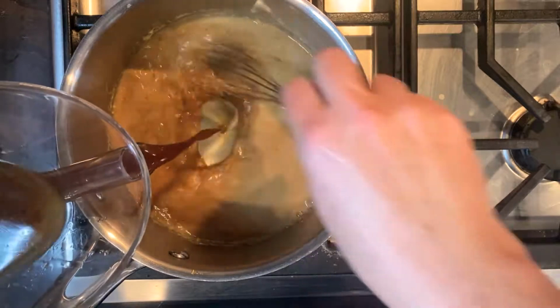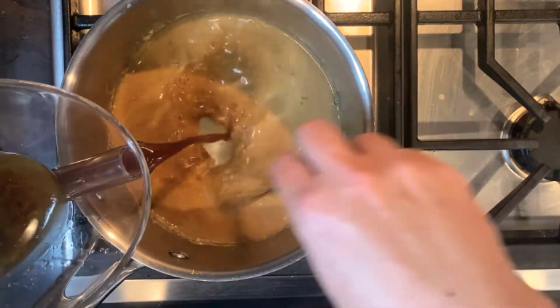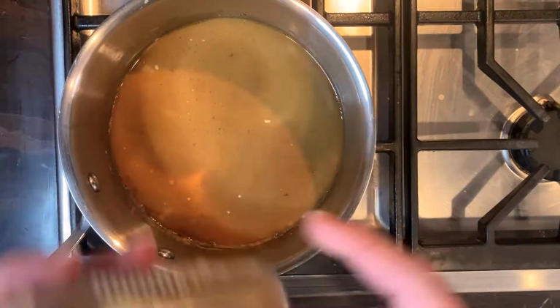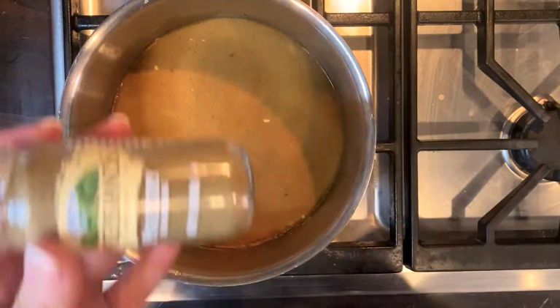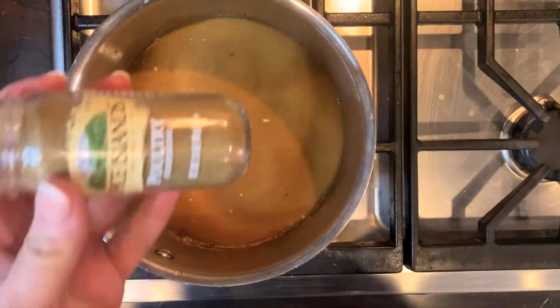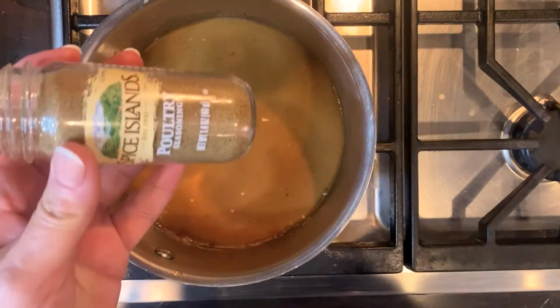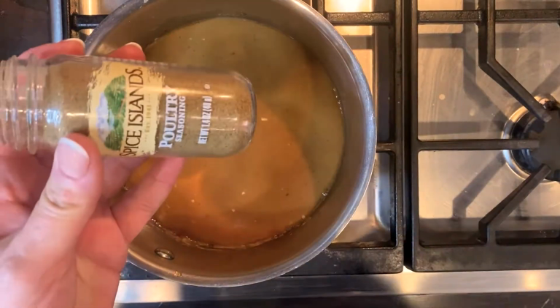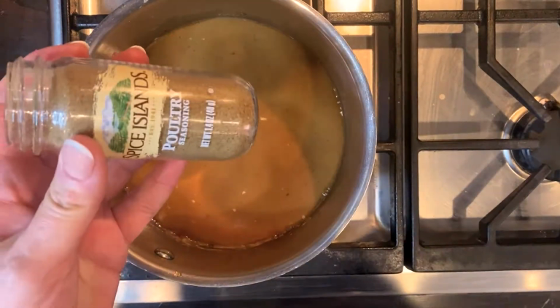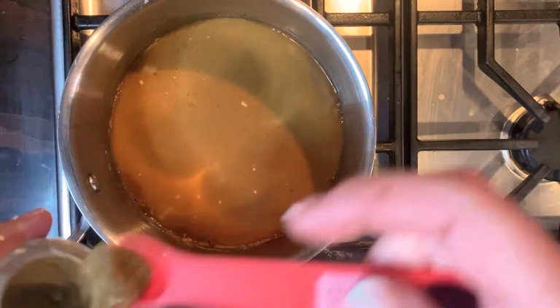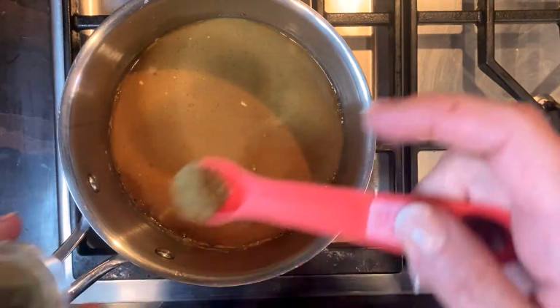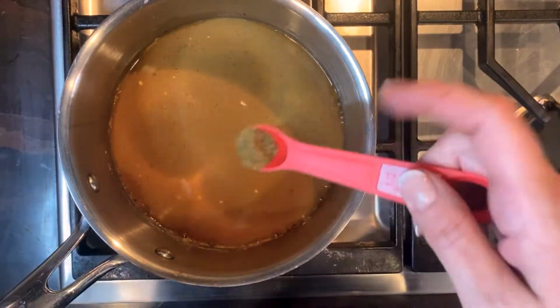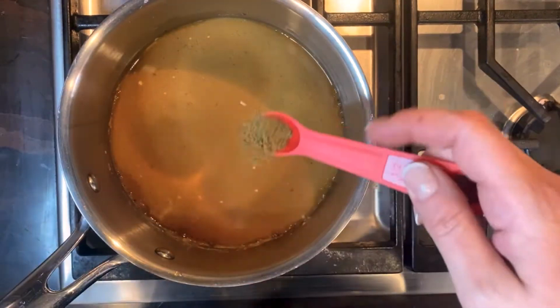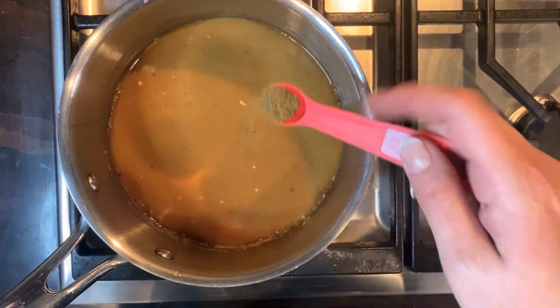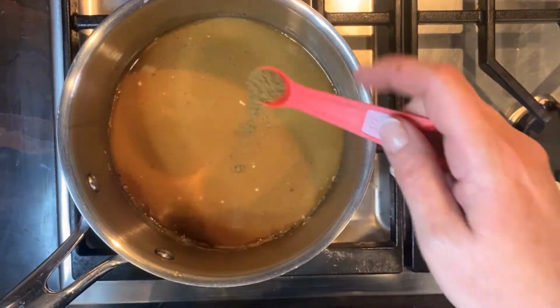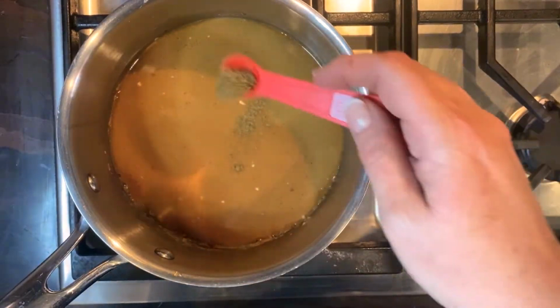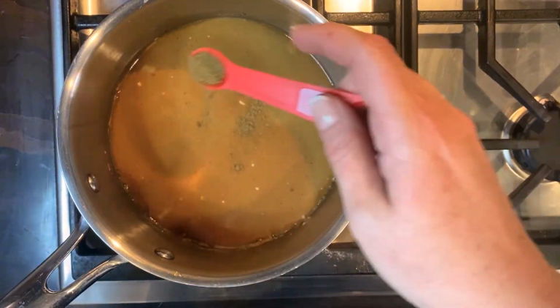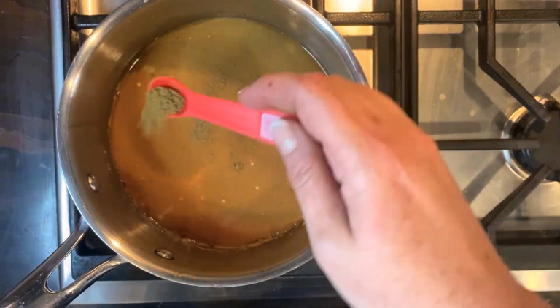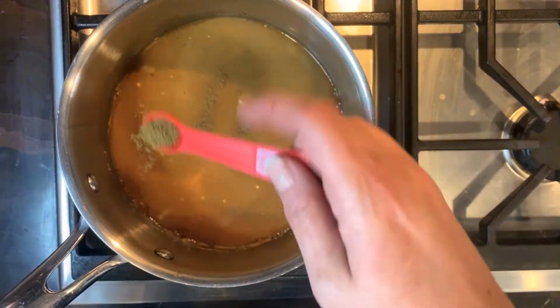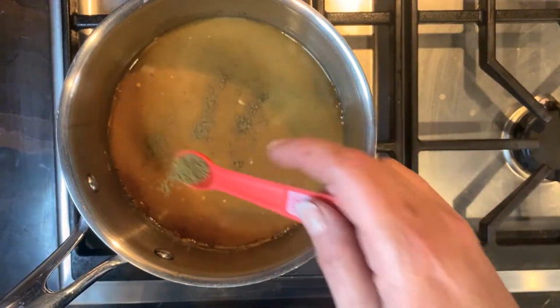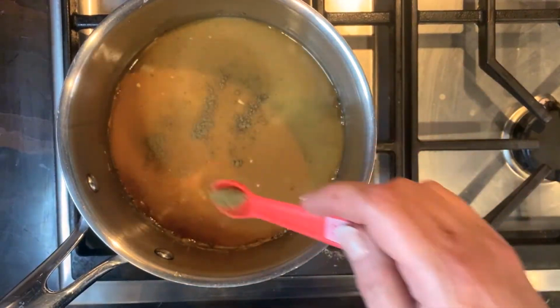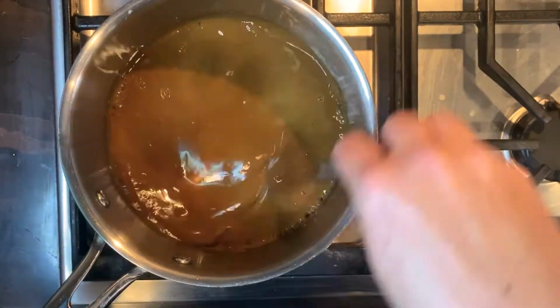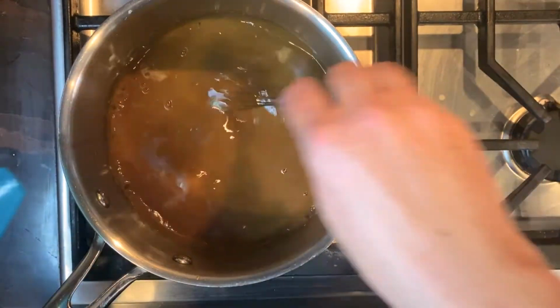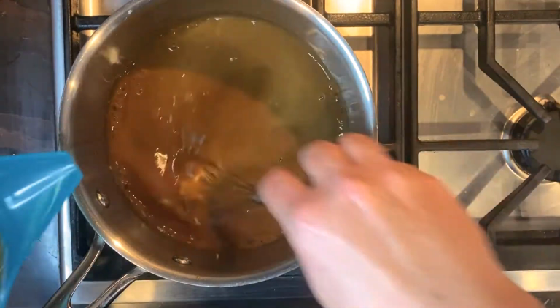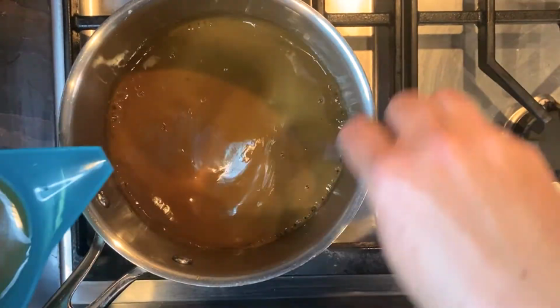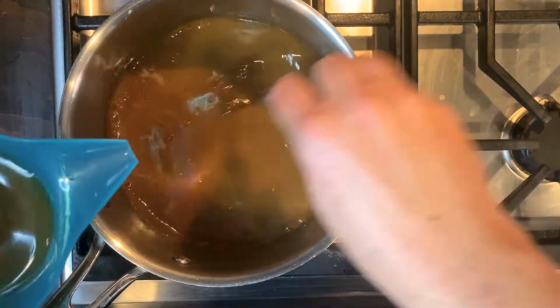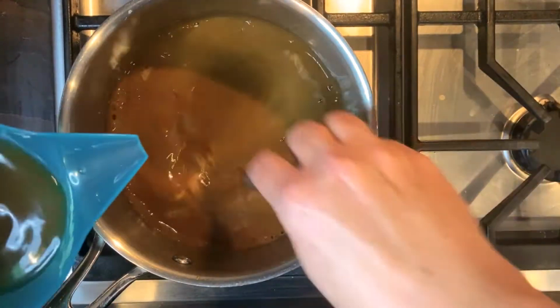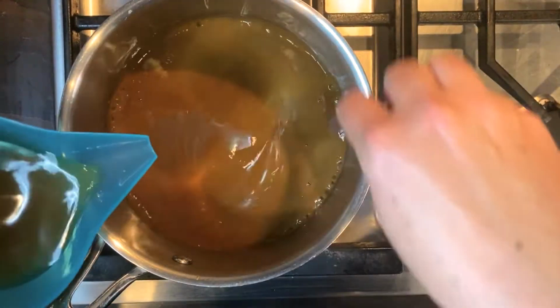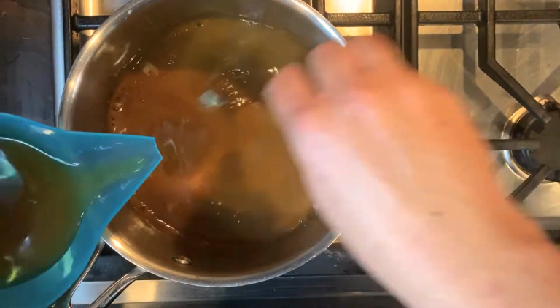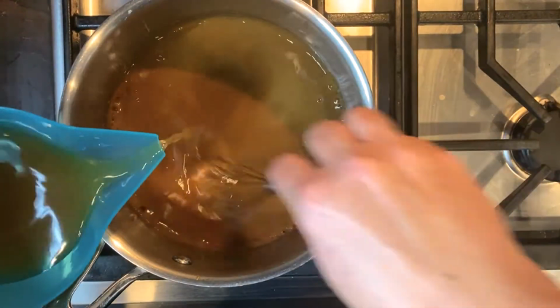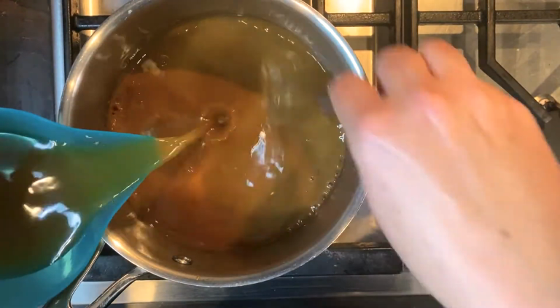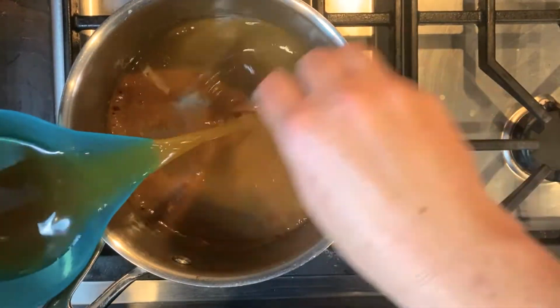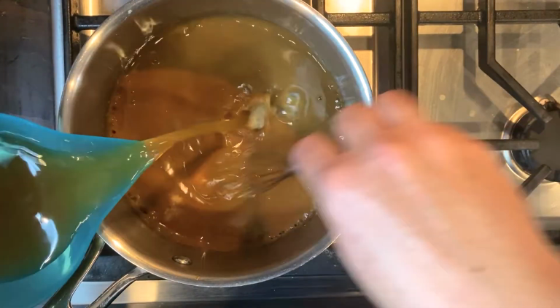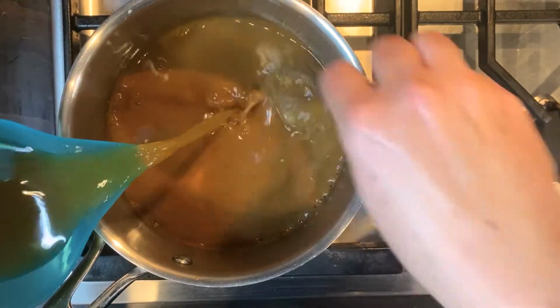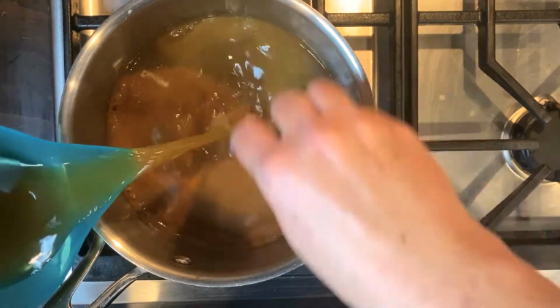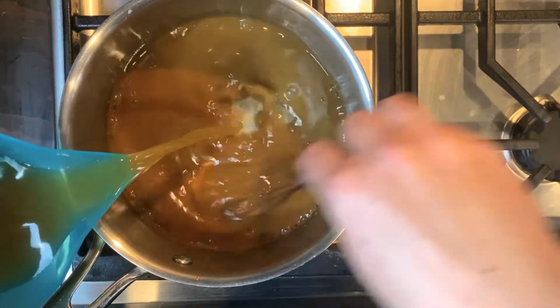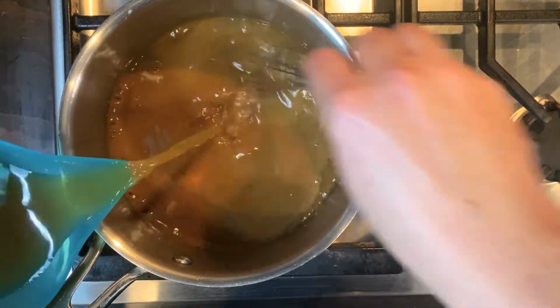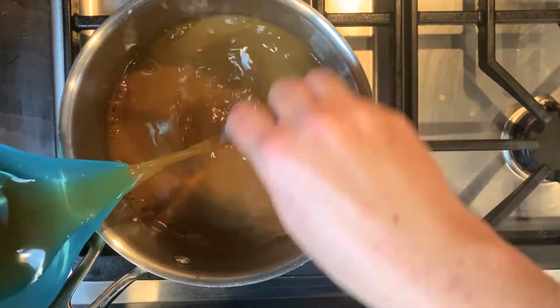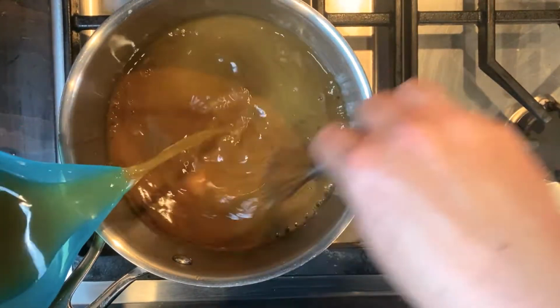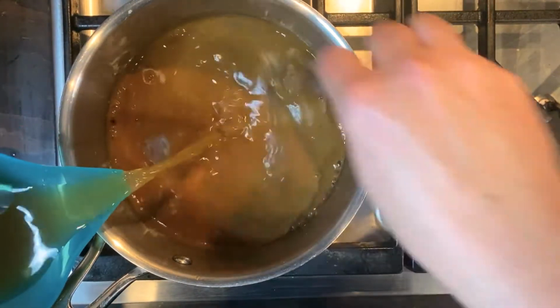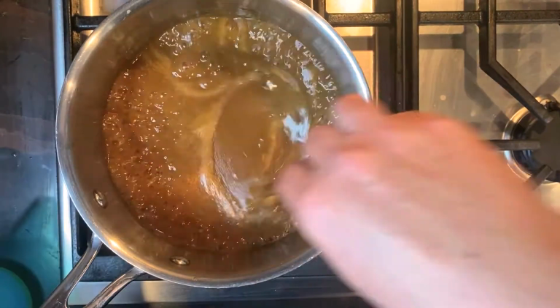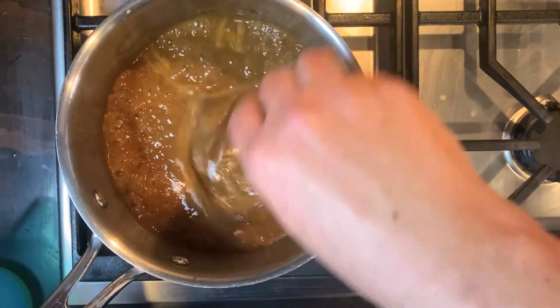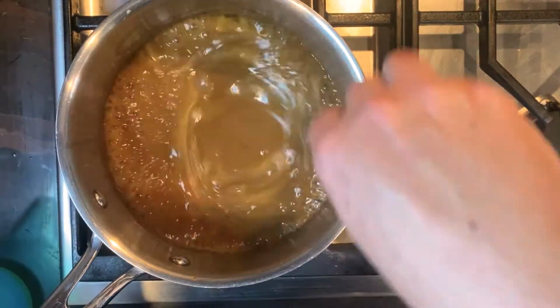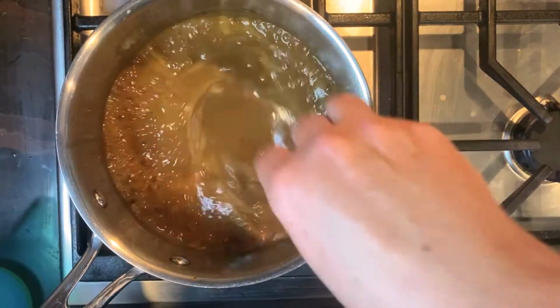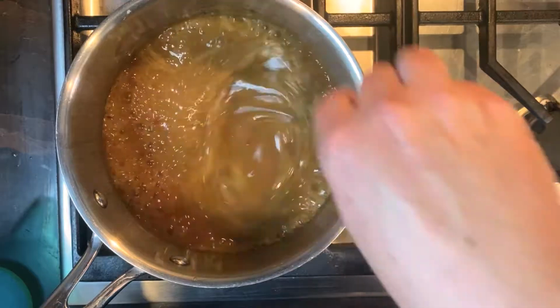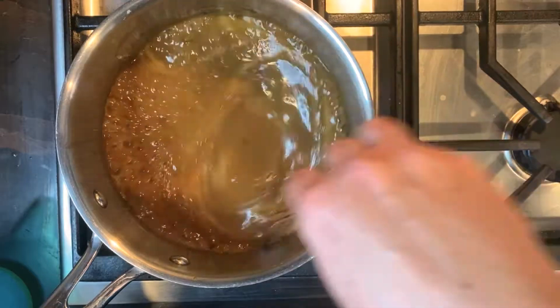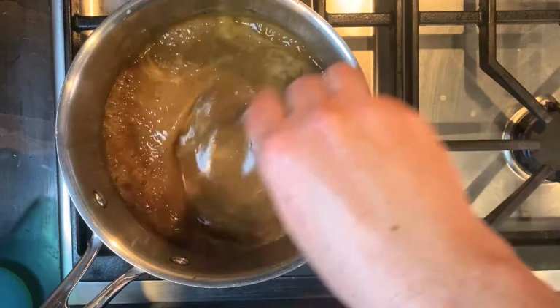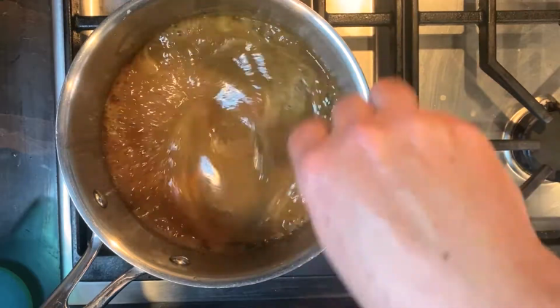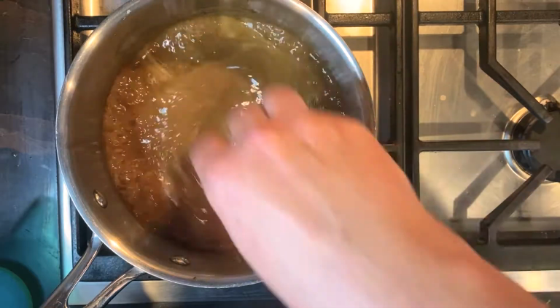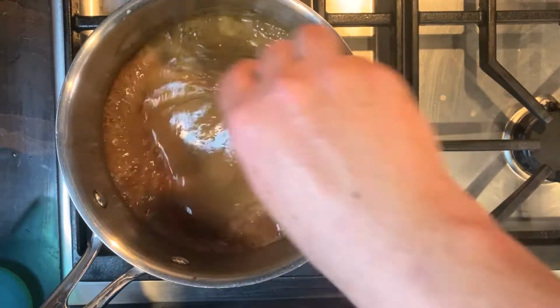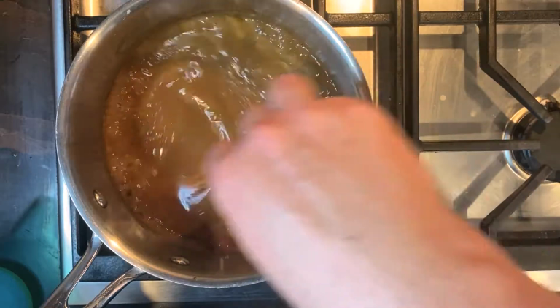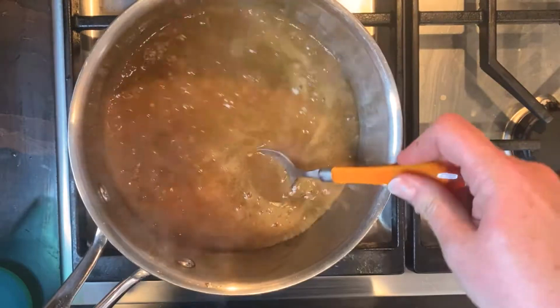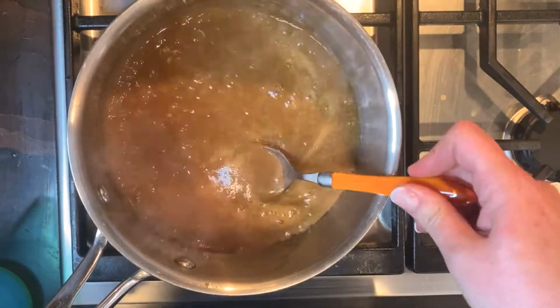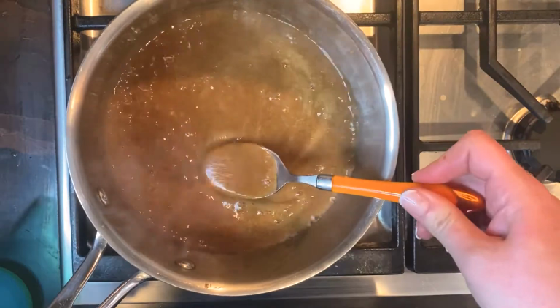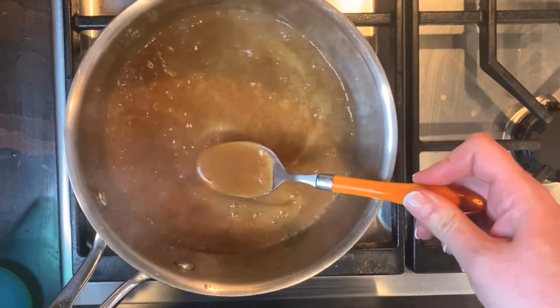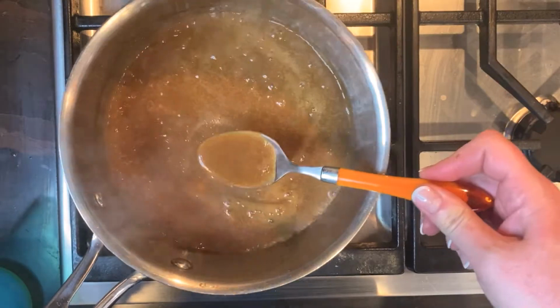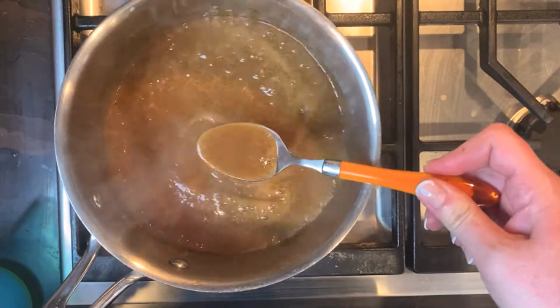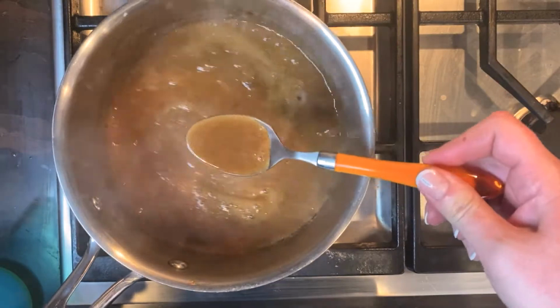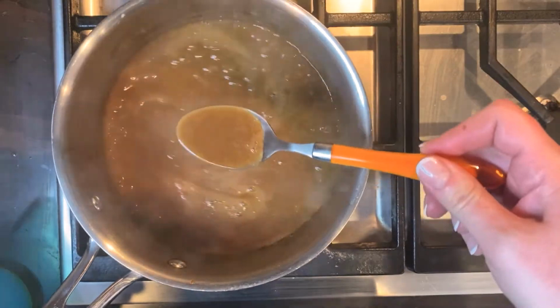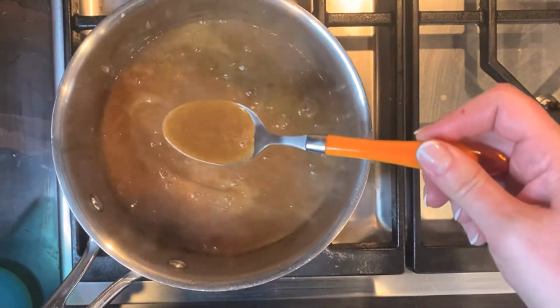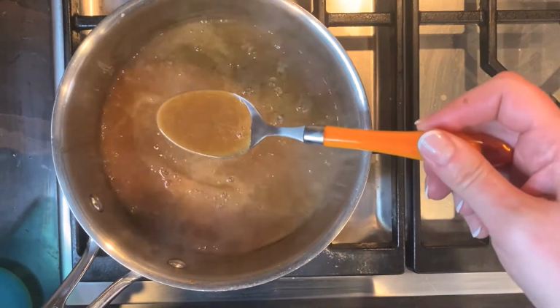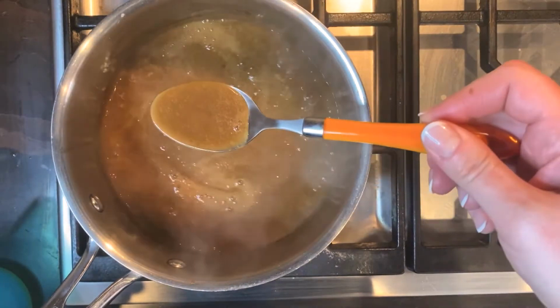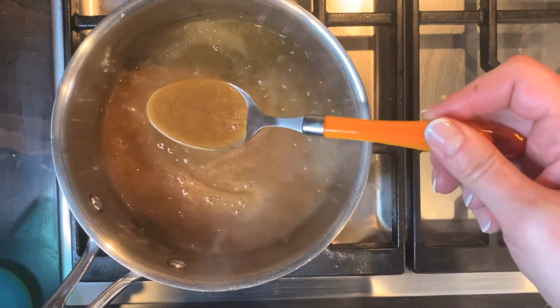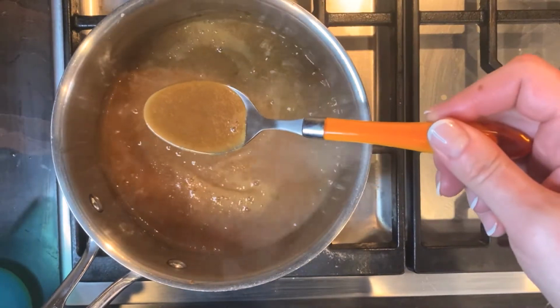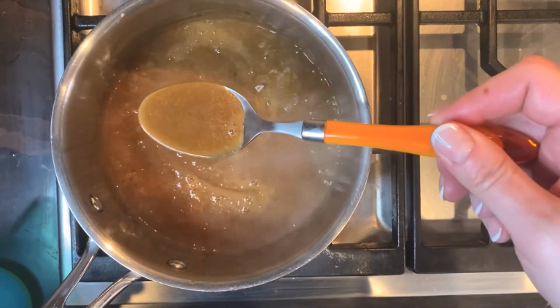I season with poultry seasoning, which has tasty herbs like thyme and sage. You need about three cups of drippings total. If you add less from the roasting process, make up the difference with more chicken stock.